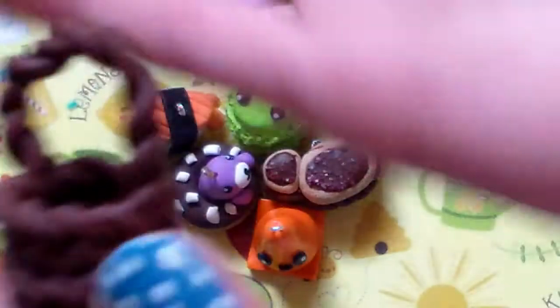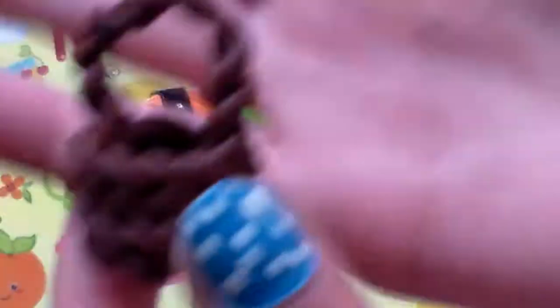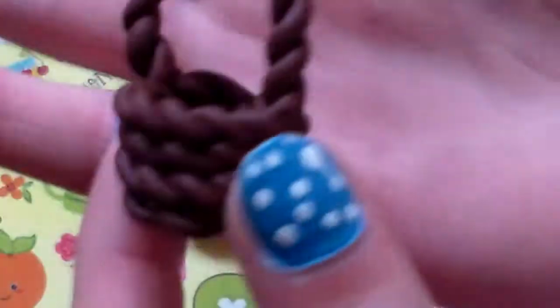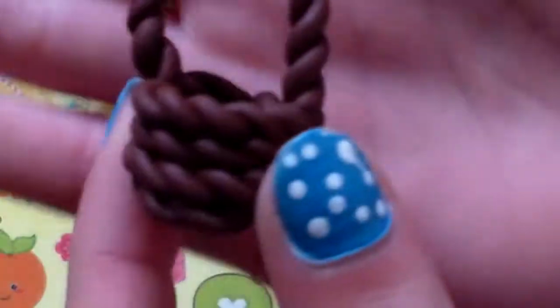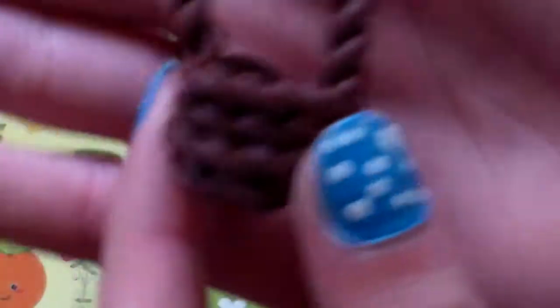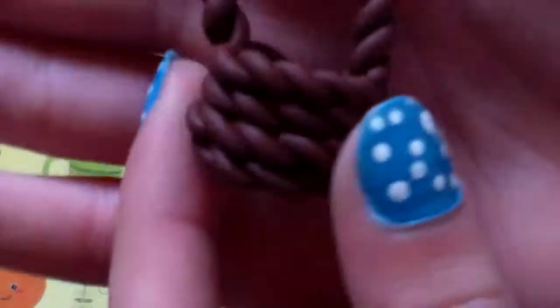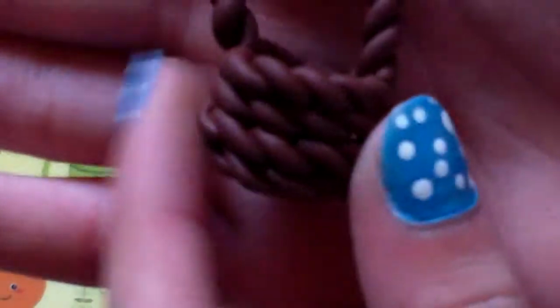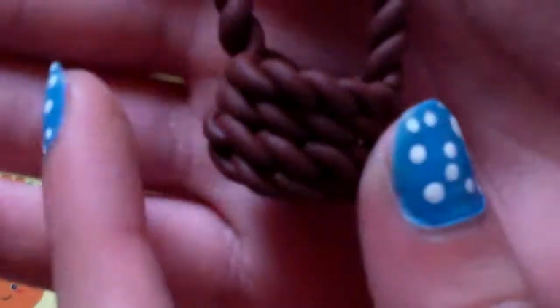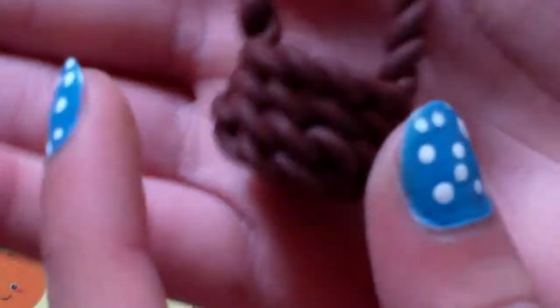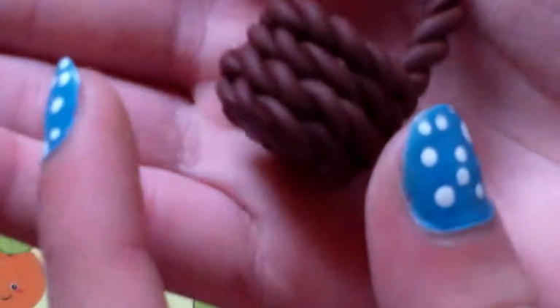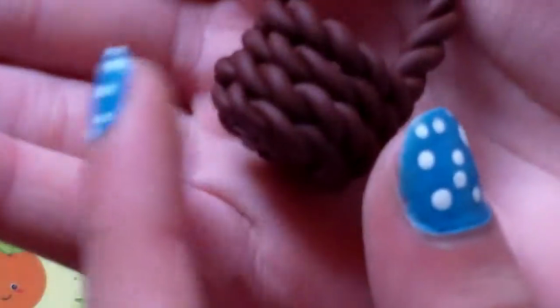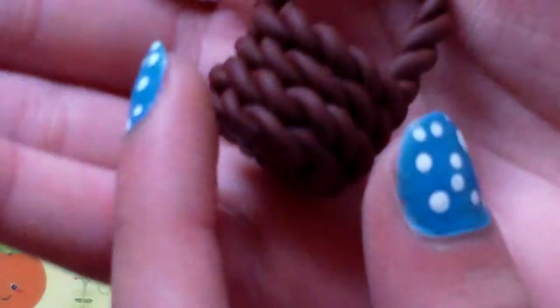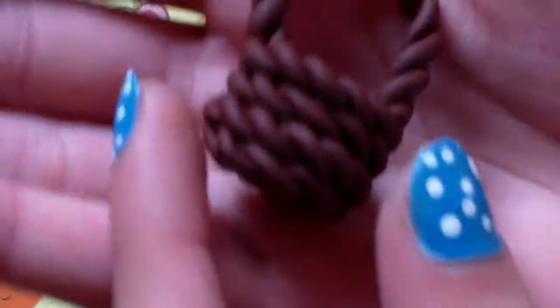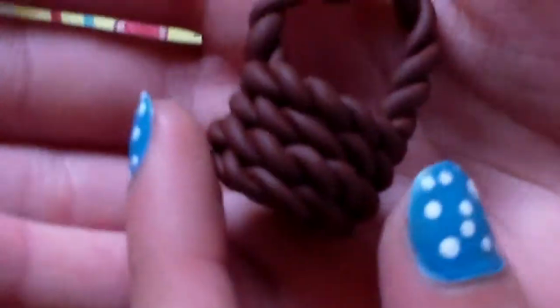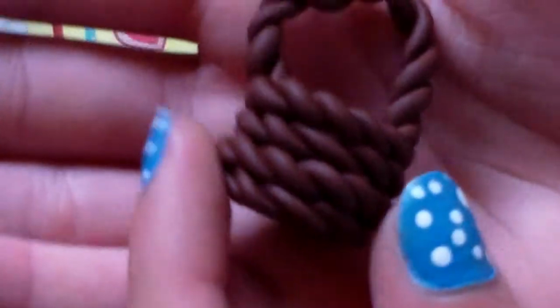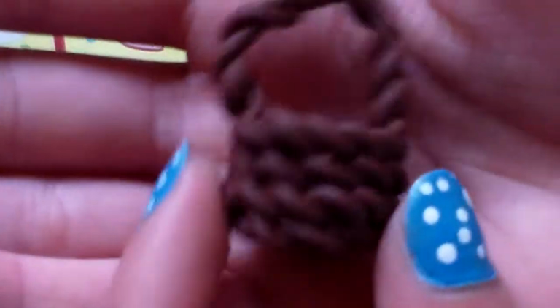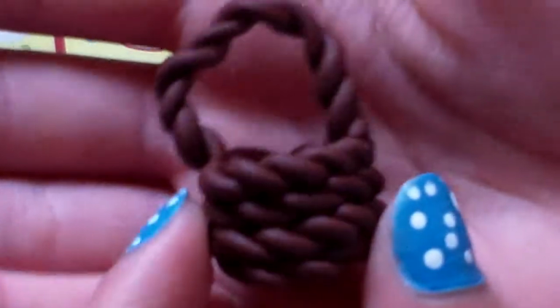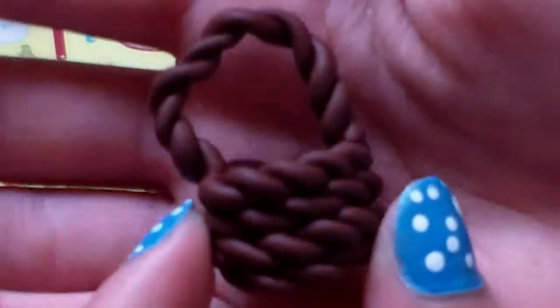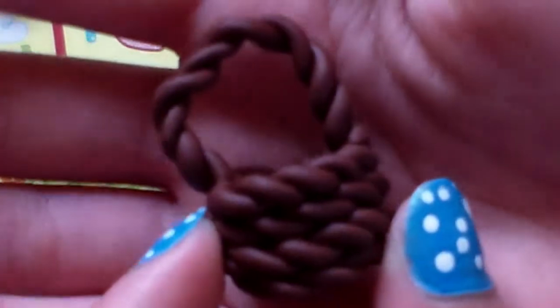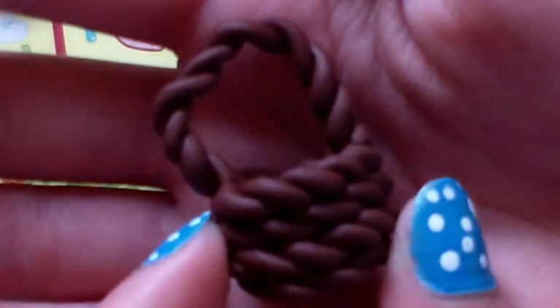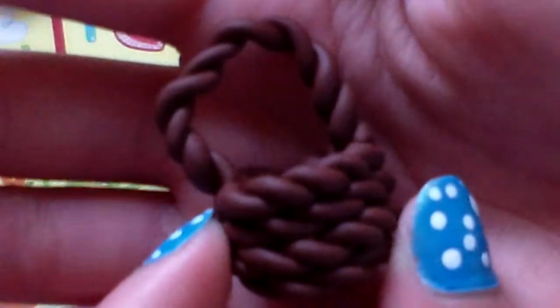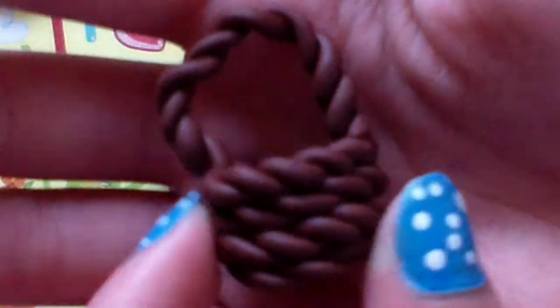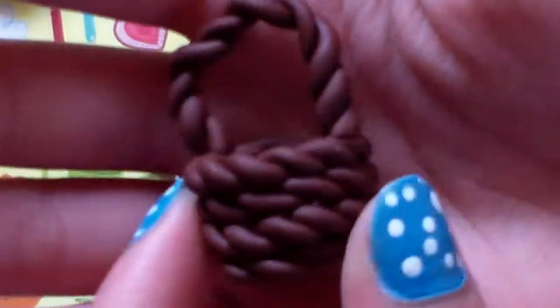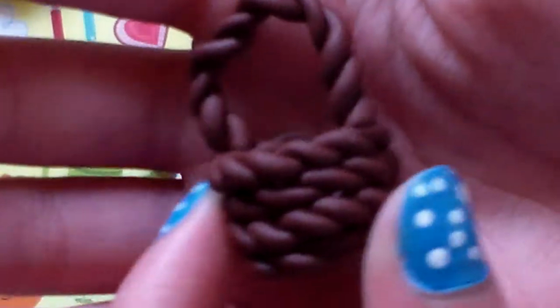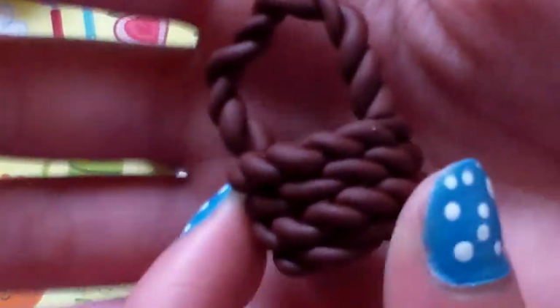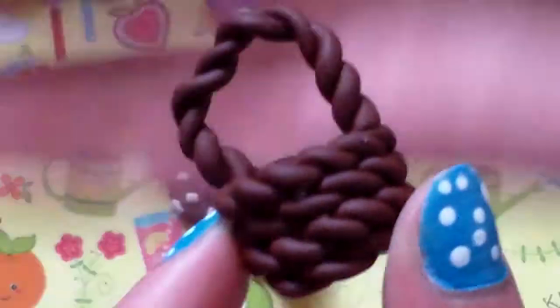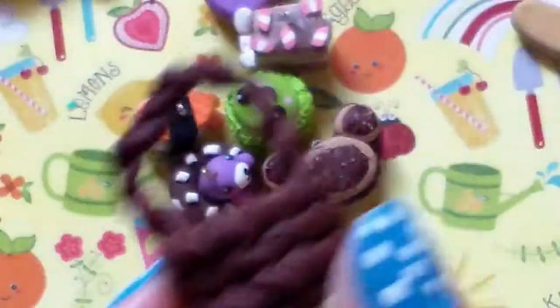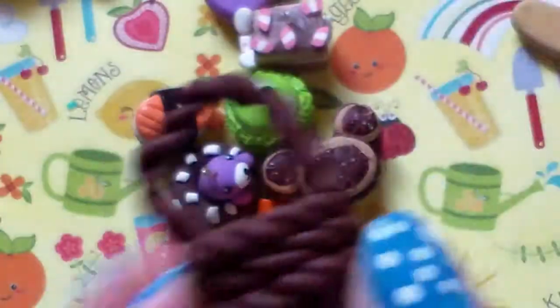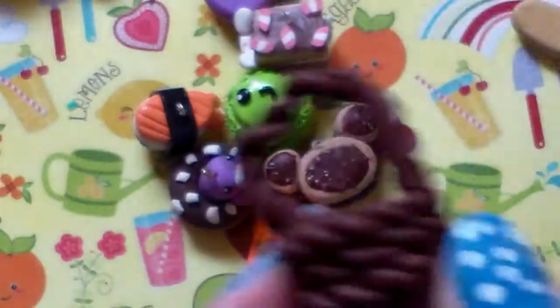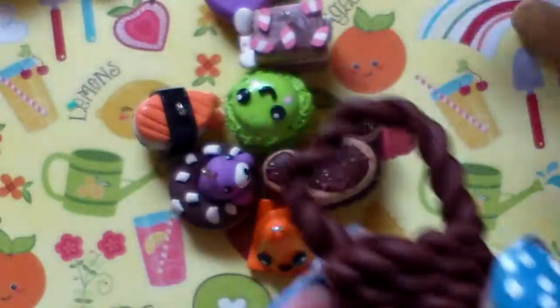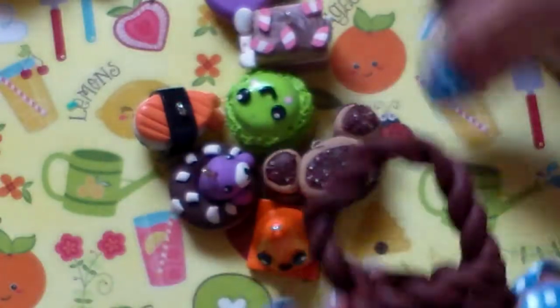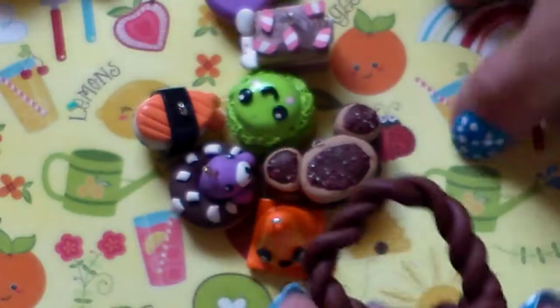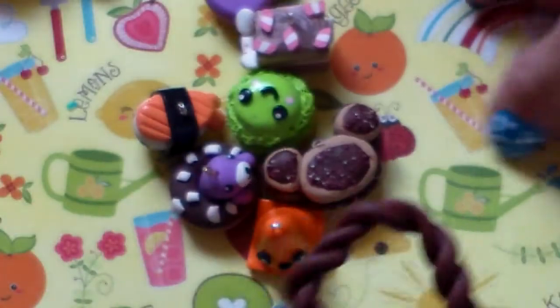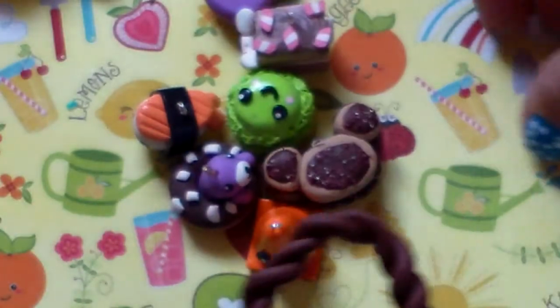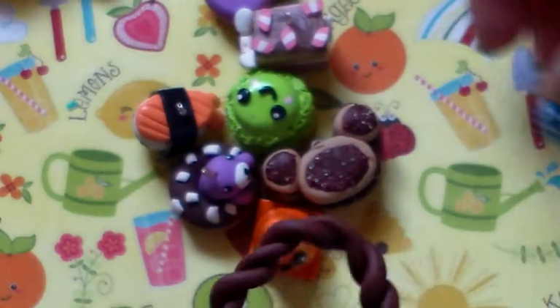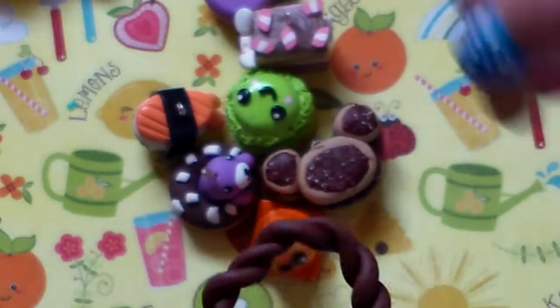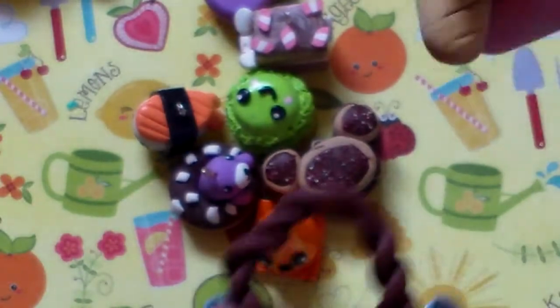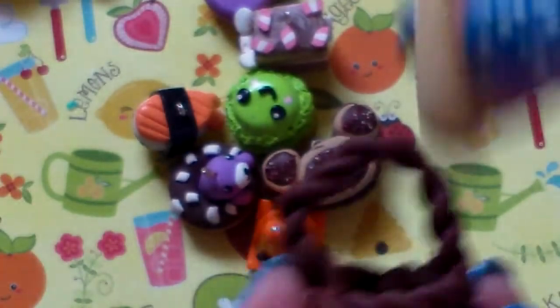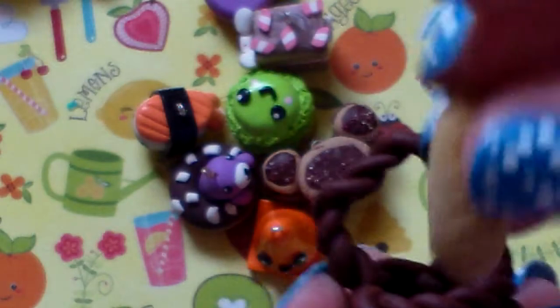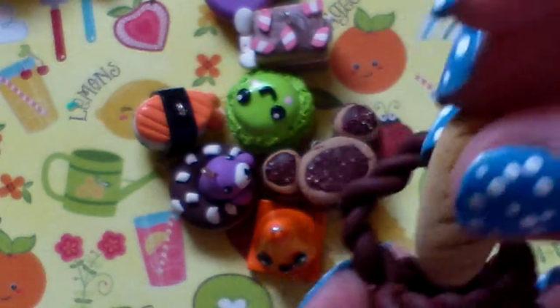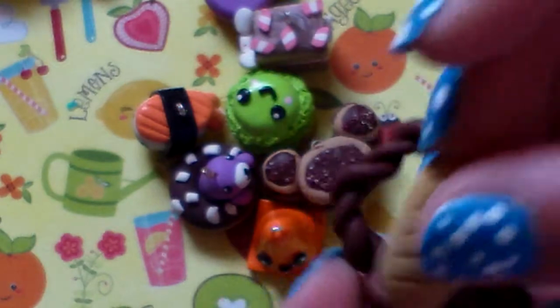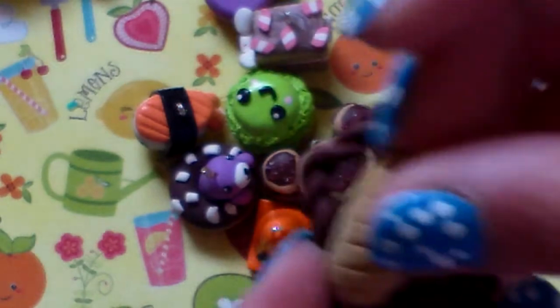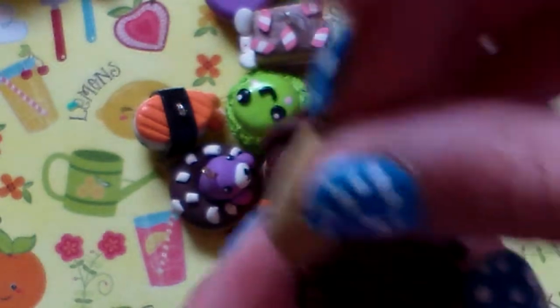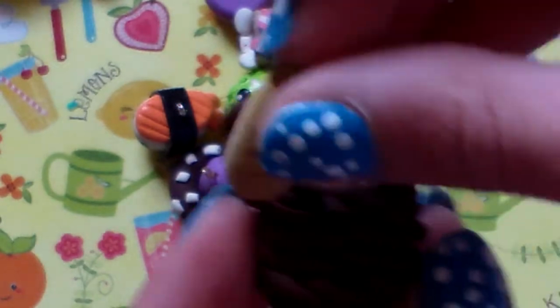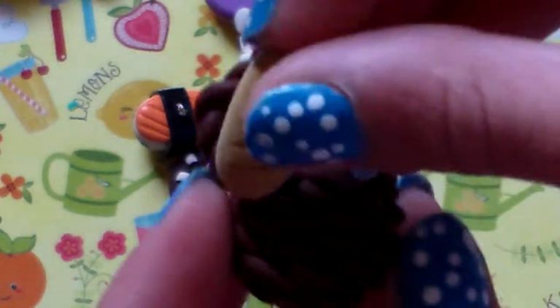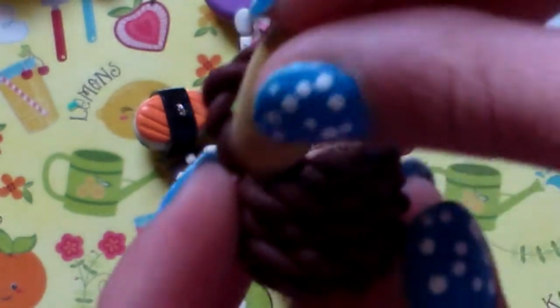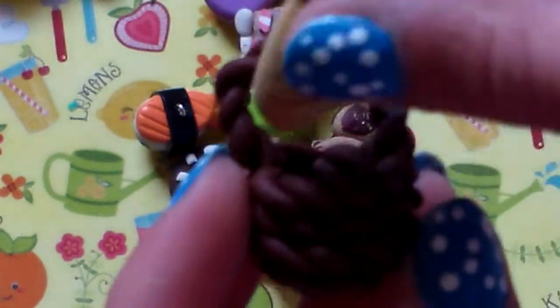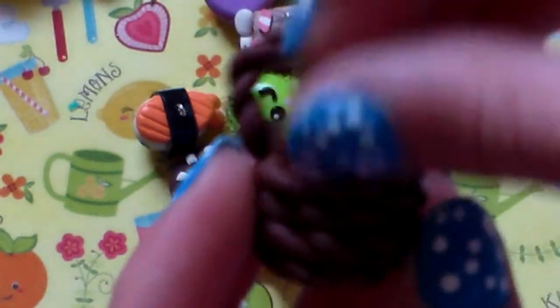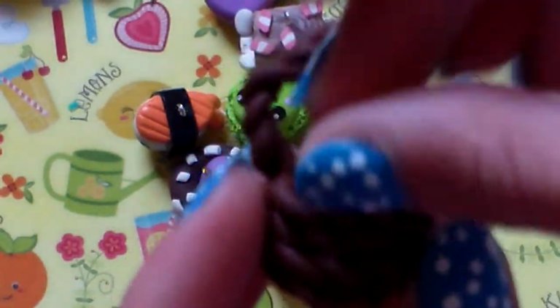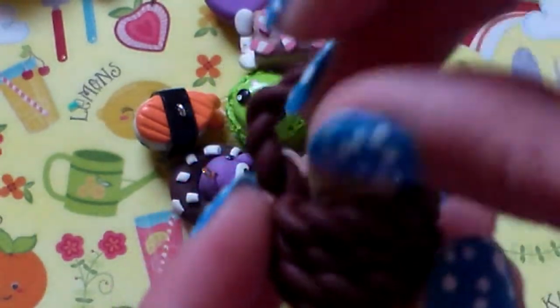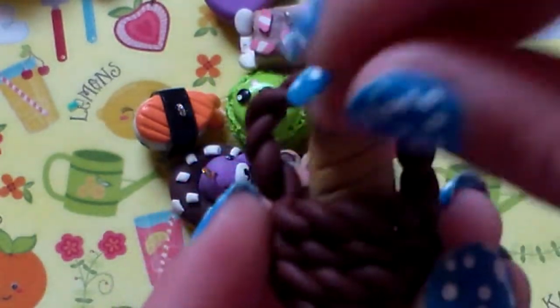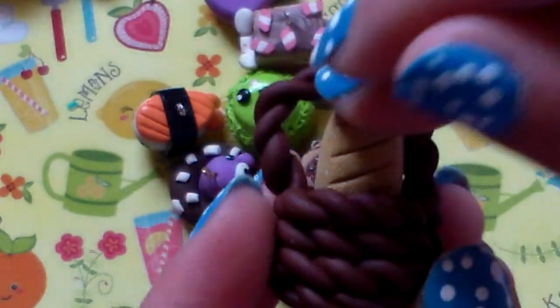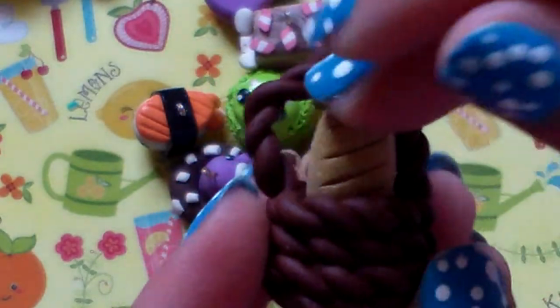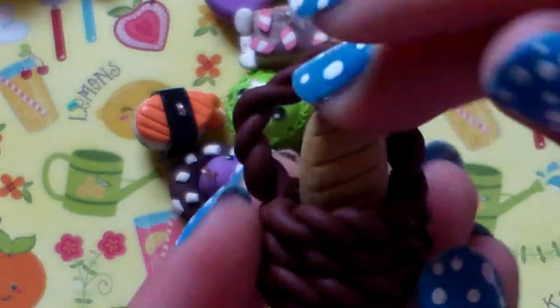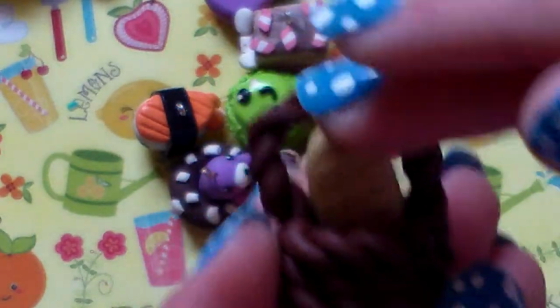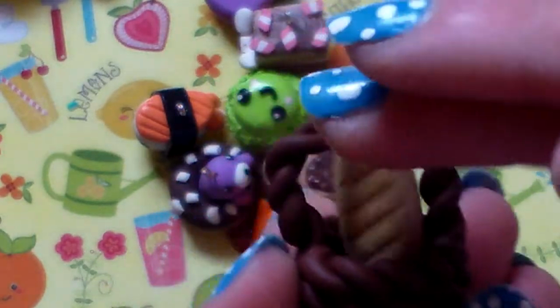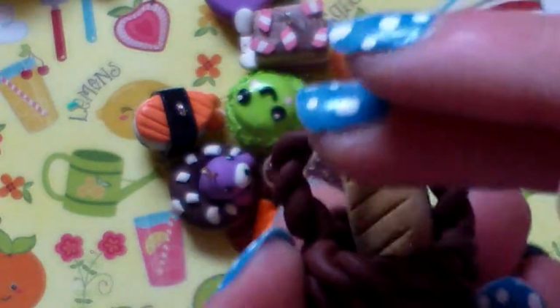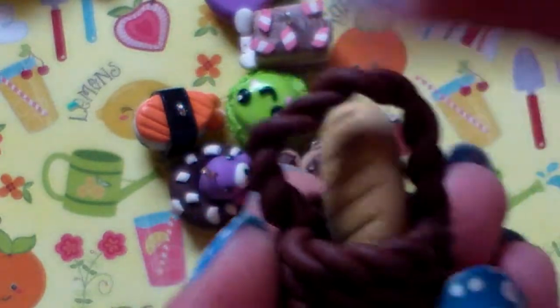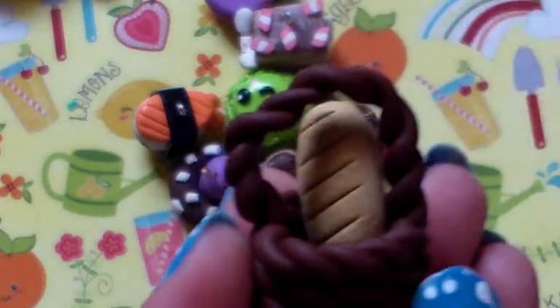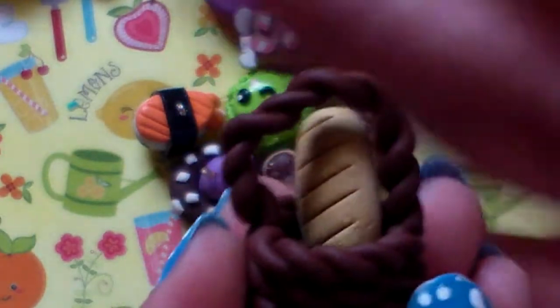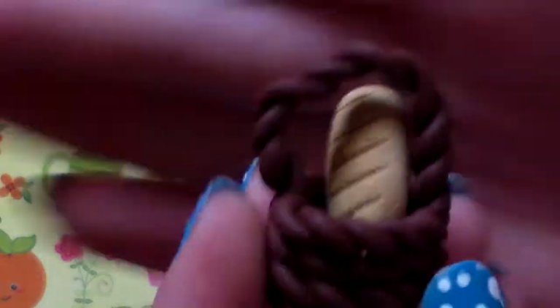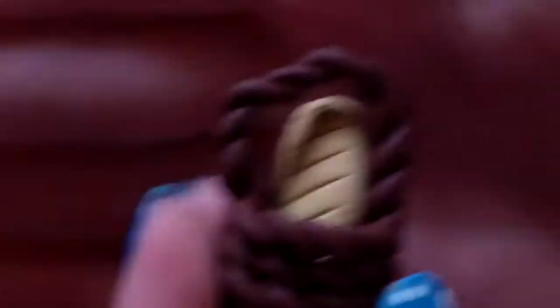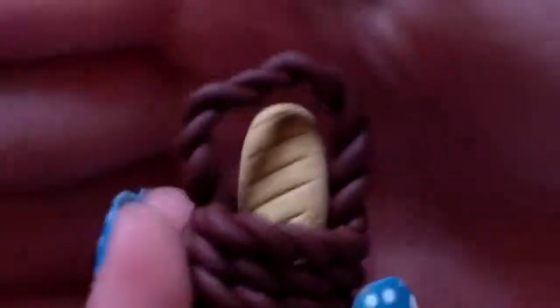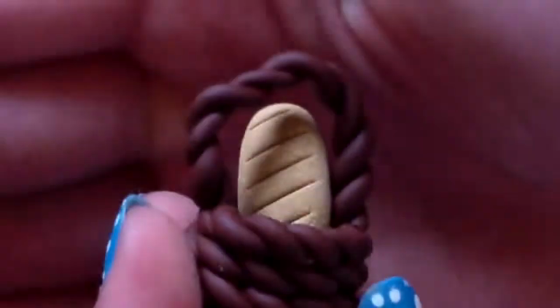Then I have this little bread basket, and the bread just simply goes in like that.